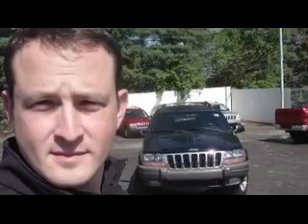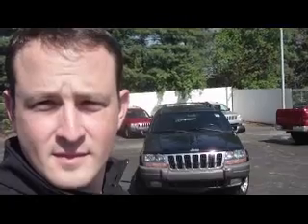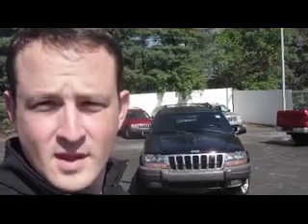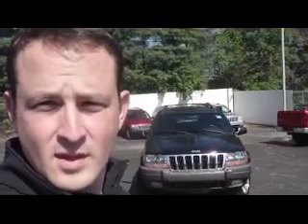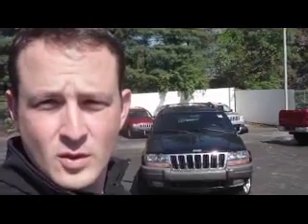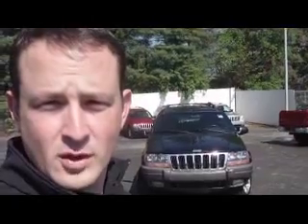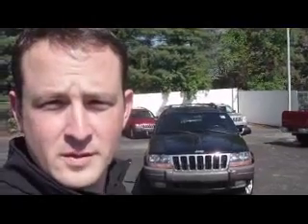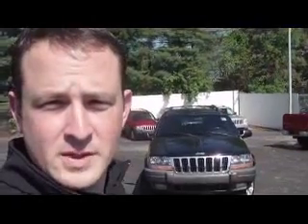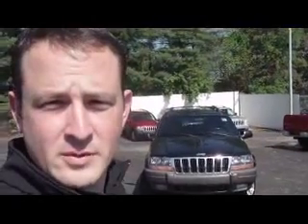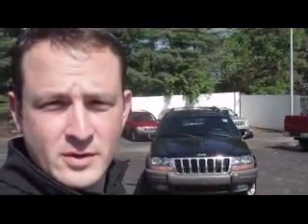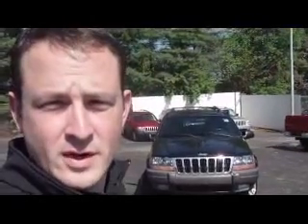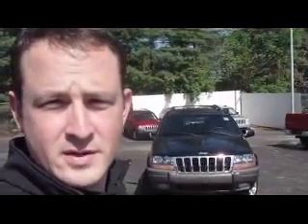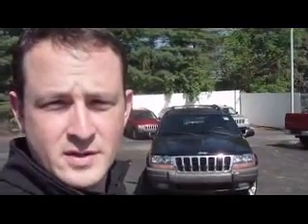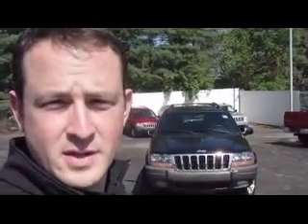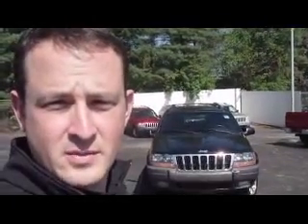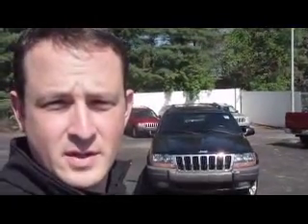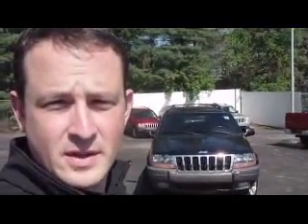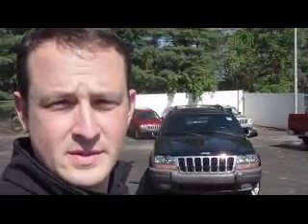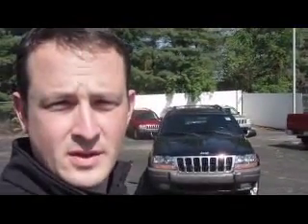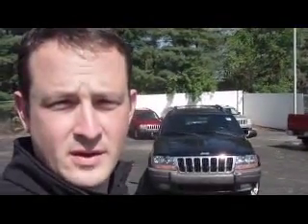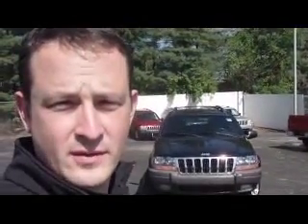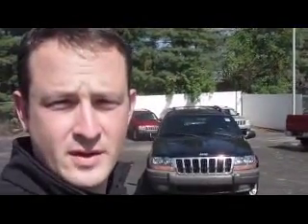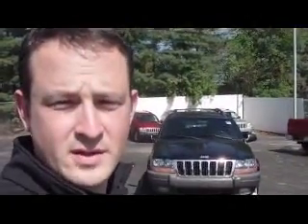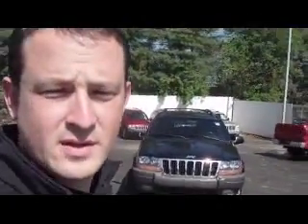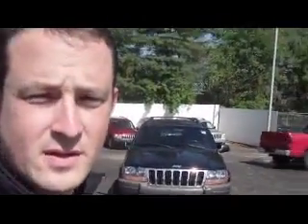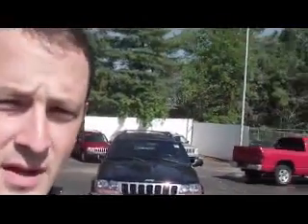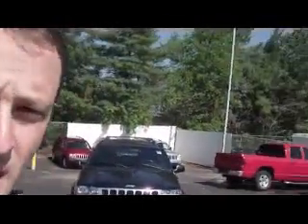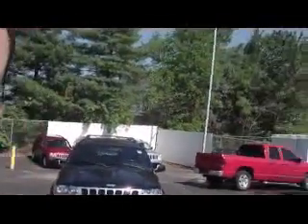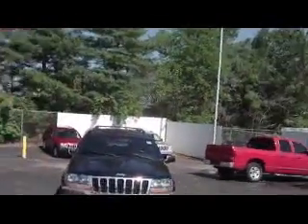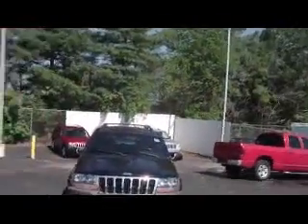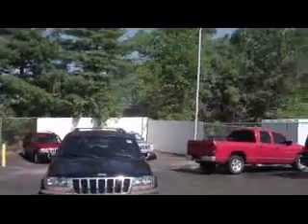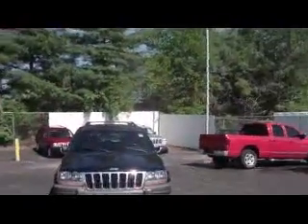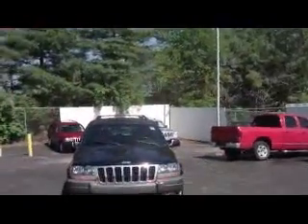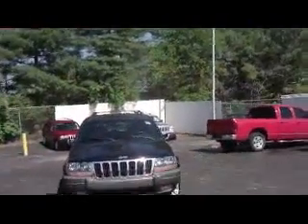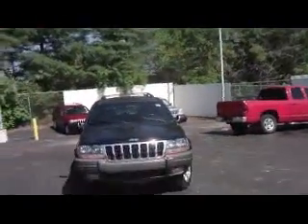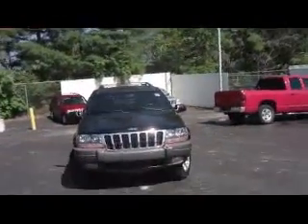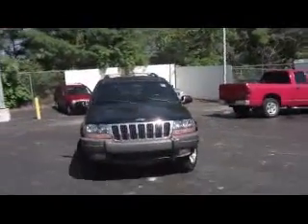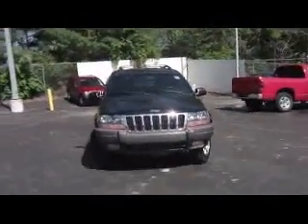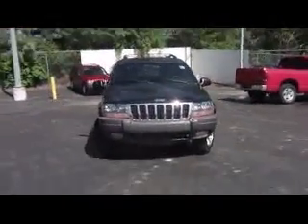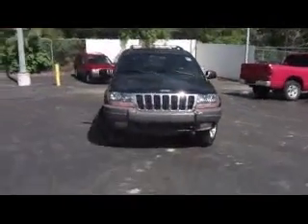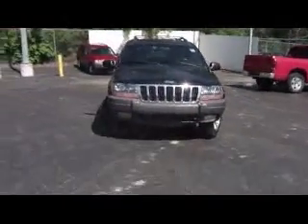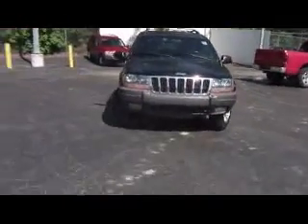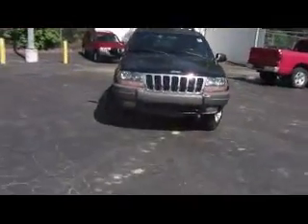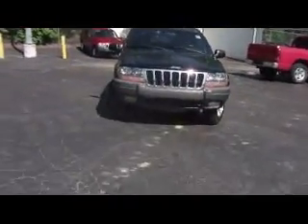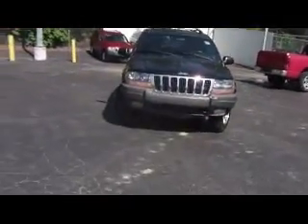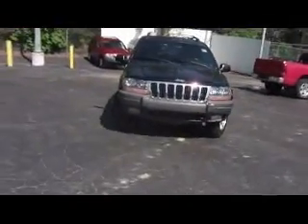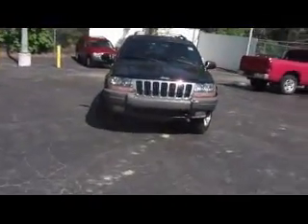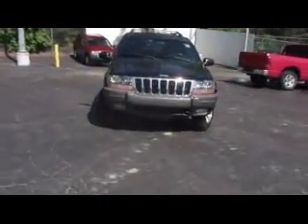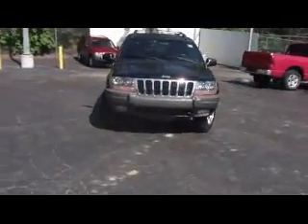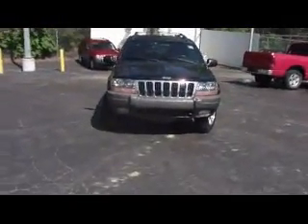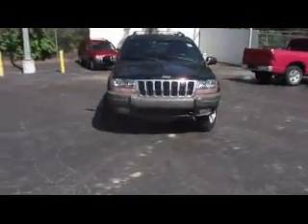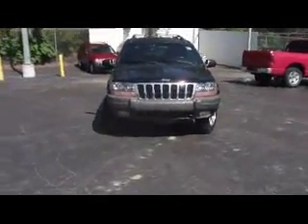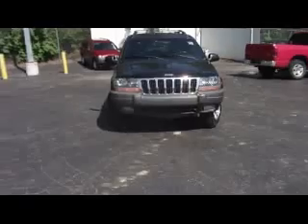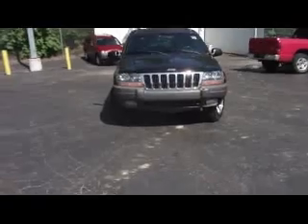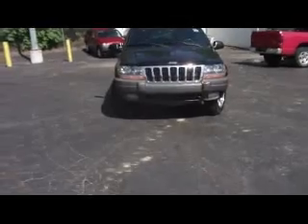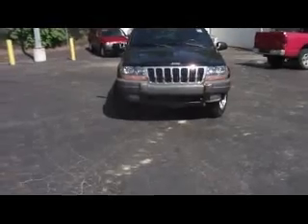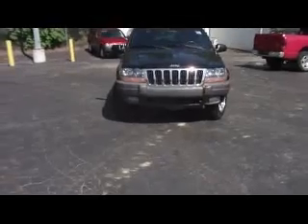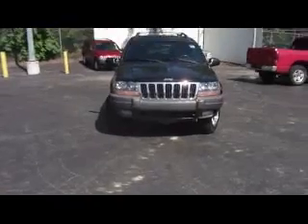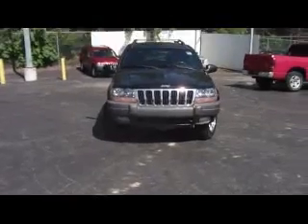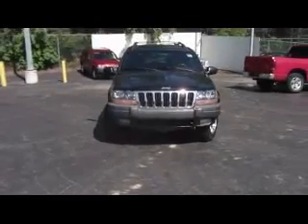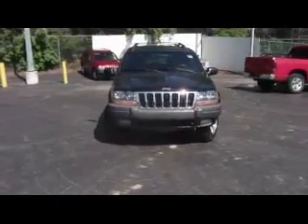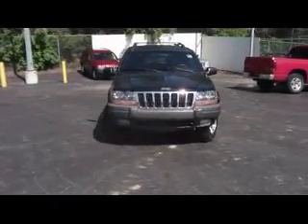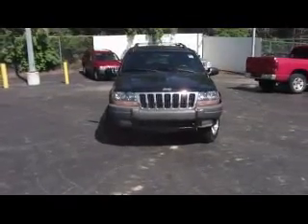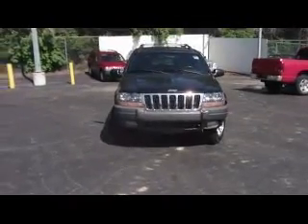Welcome to Zimmer Chrysler Jeep. My name is Tony Fritsch. Today I'd like to show you our 2000 Jeep Grand Cherokee Laredo.